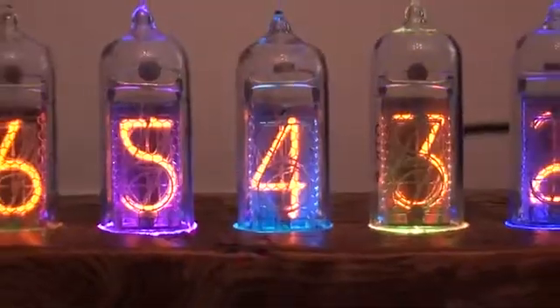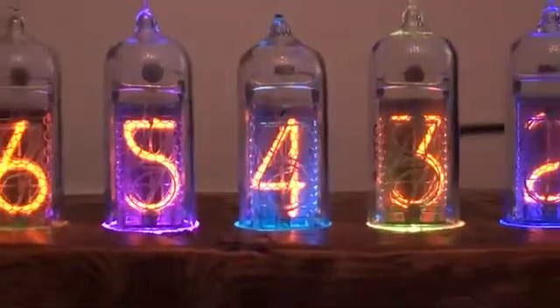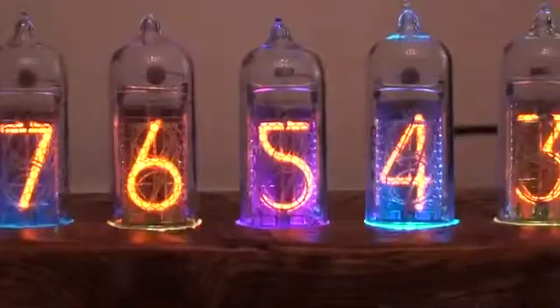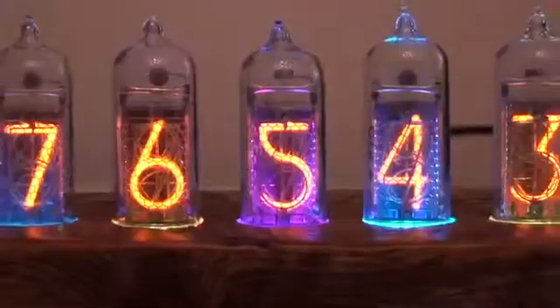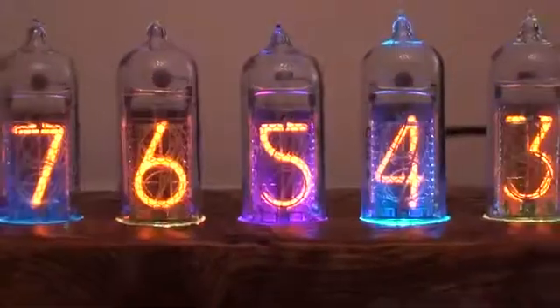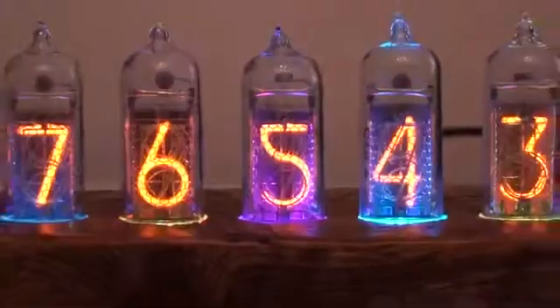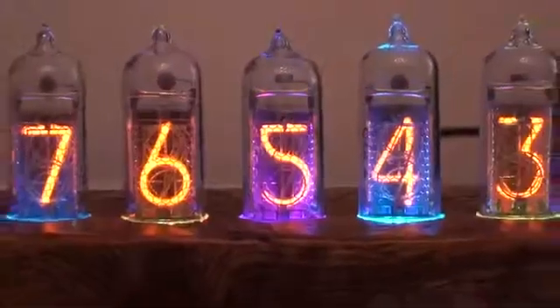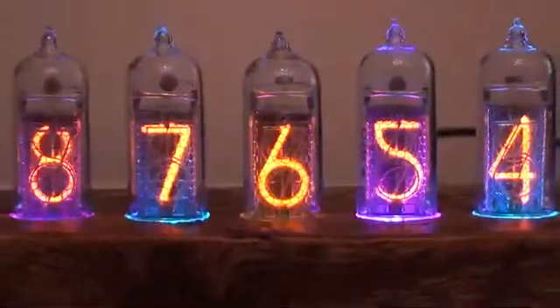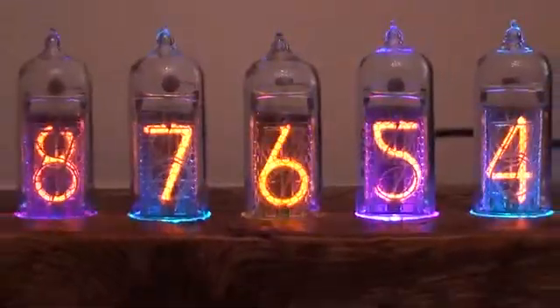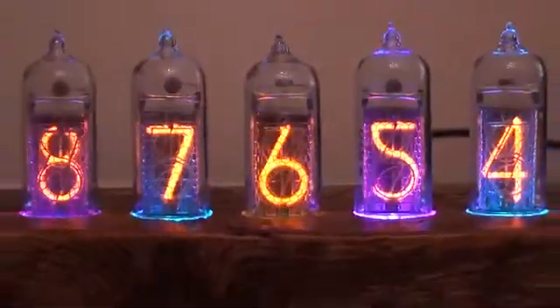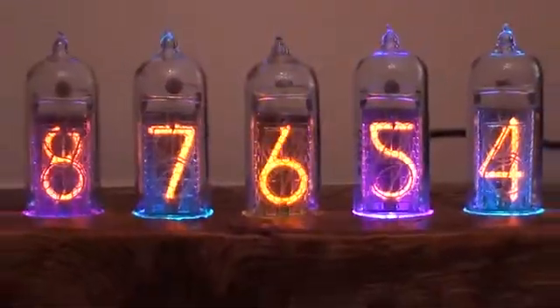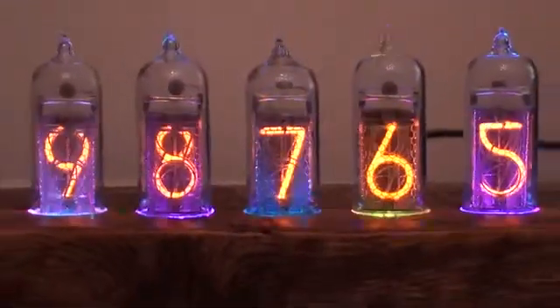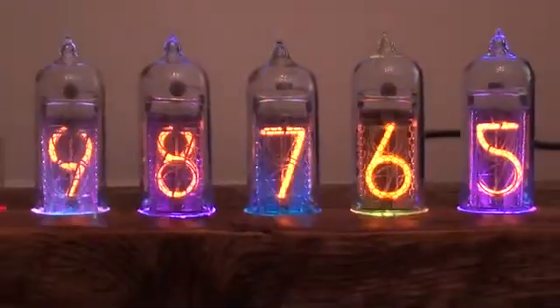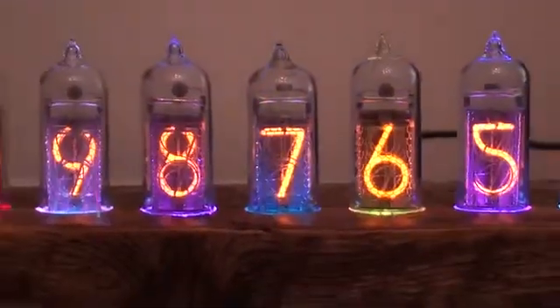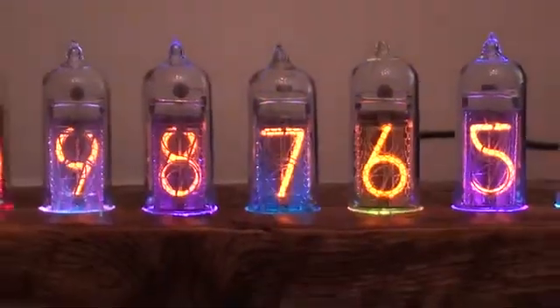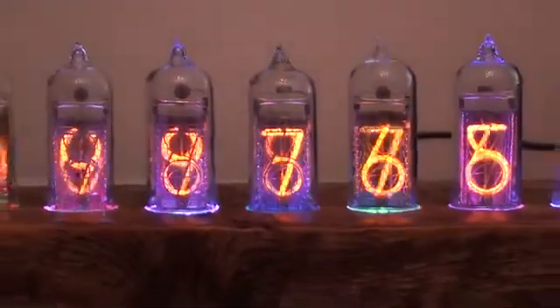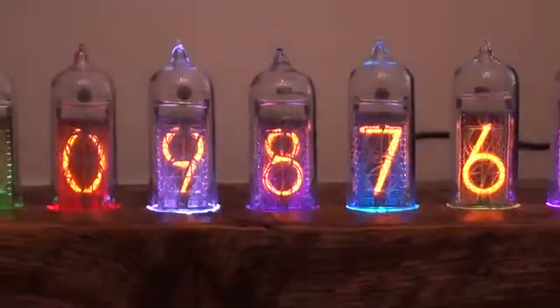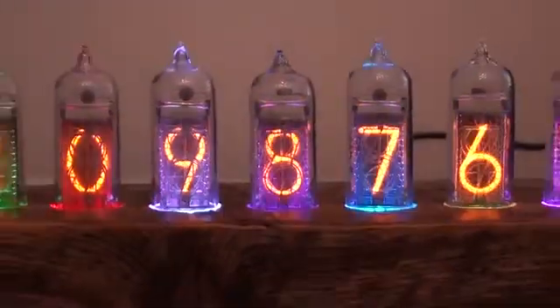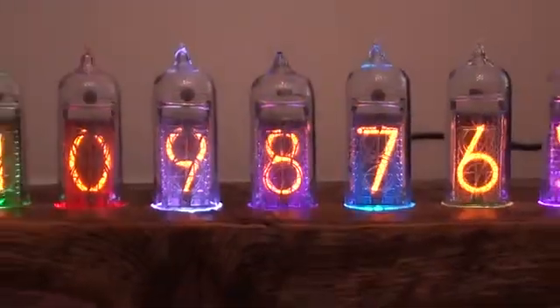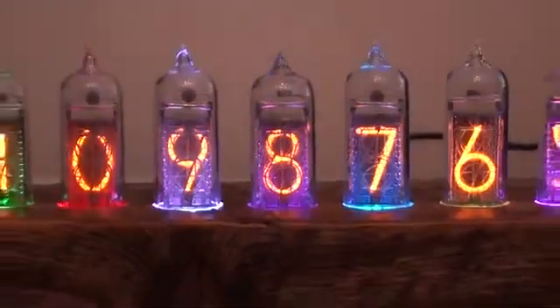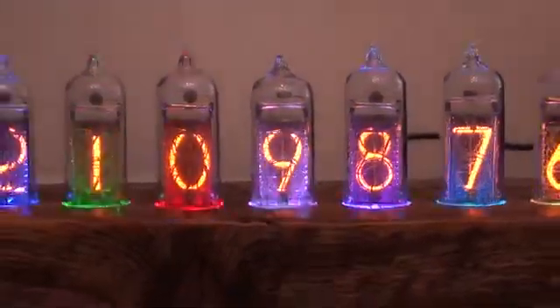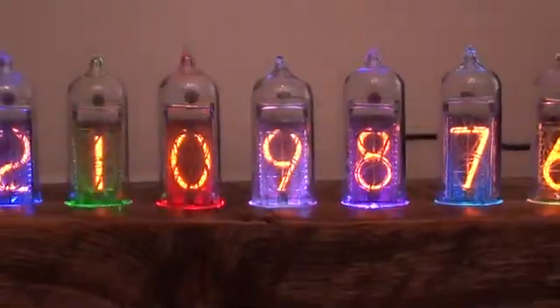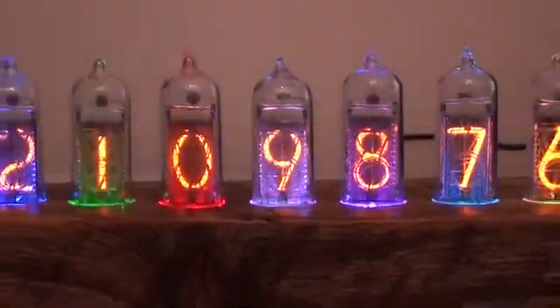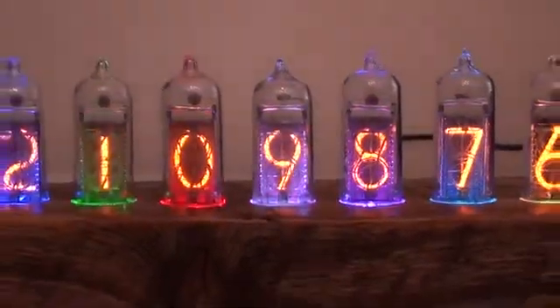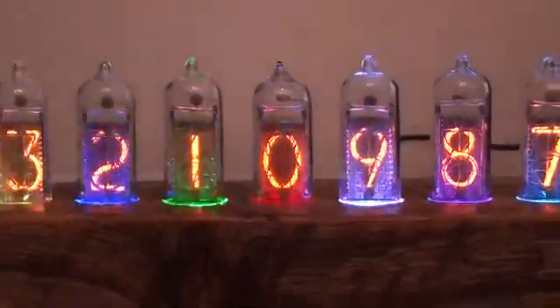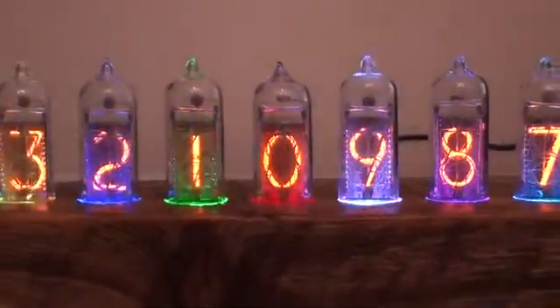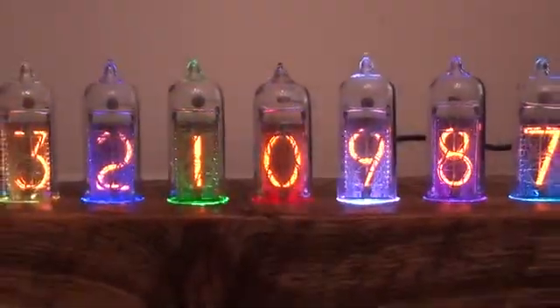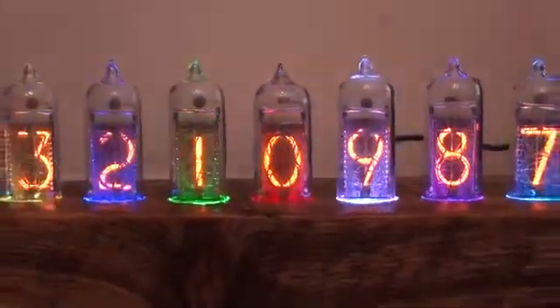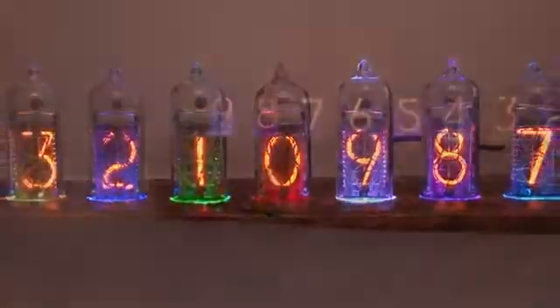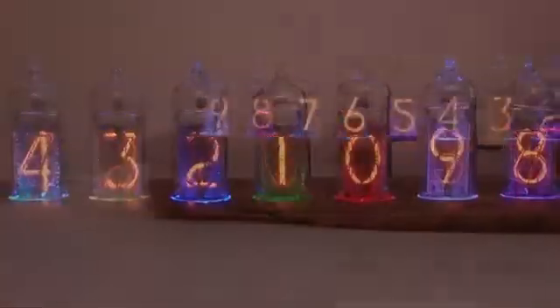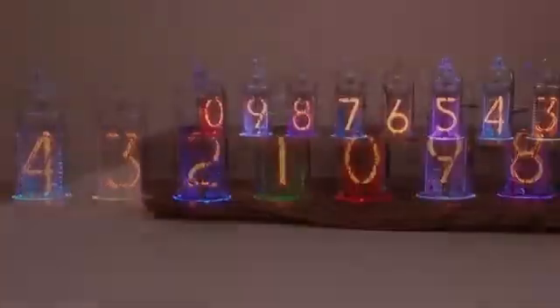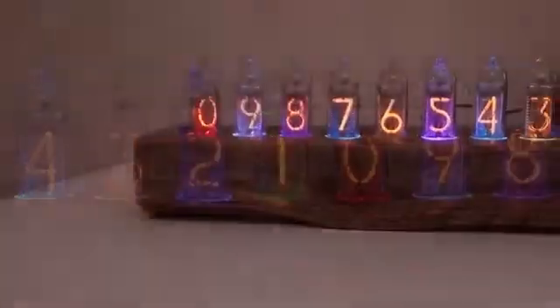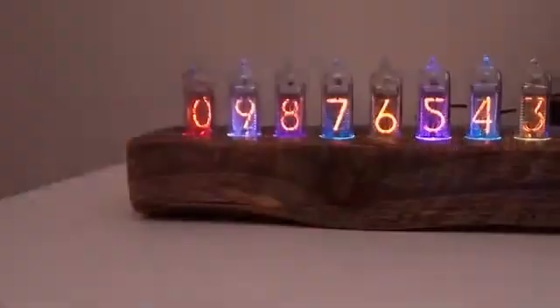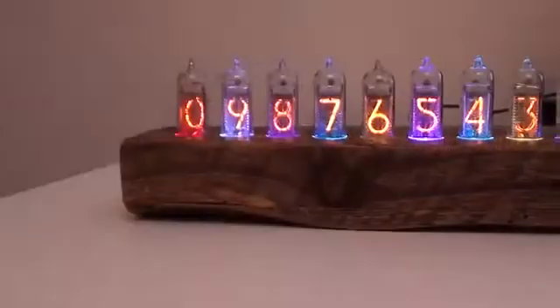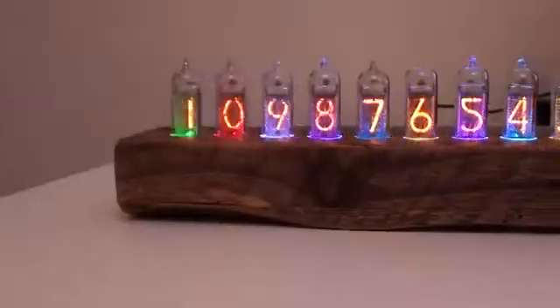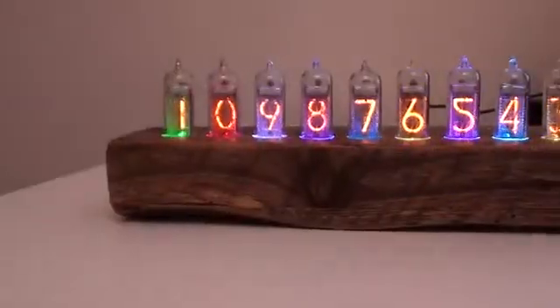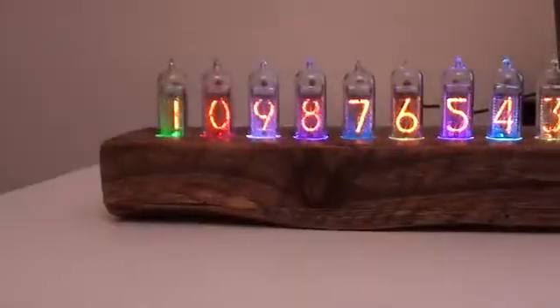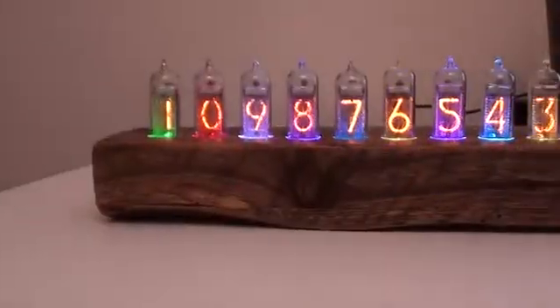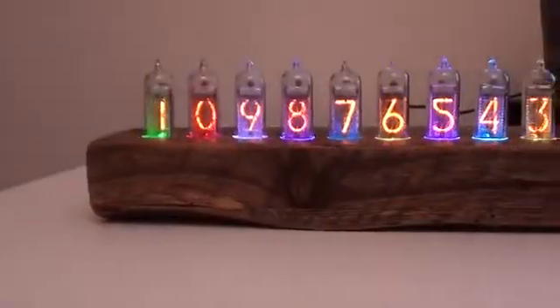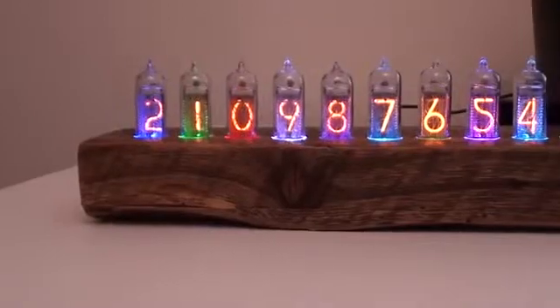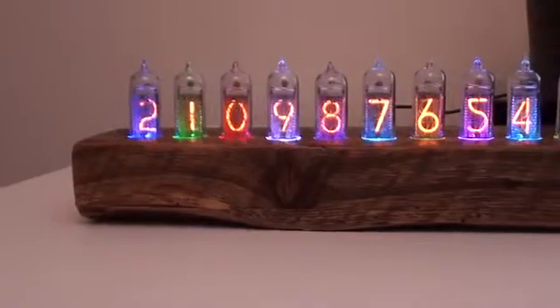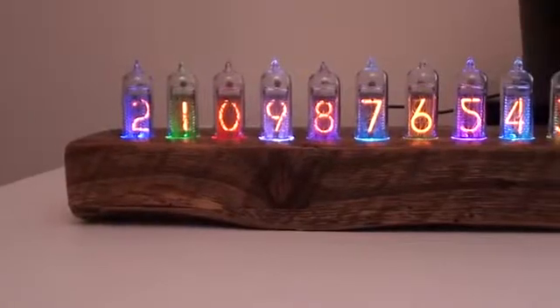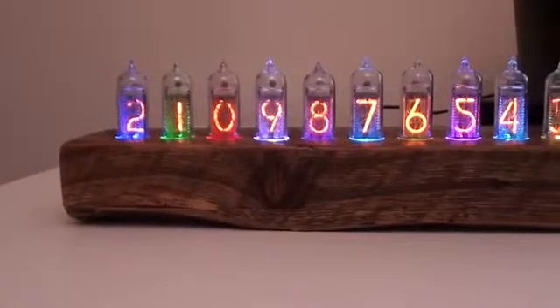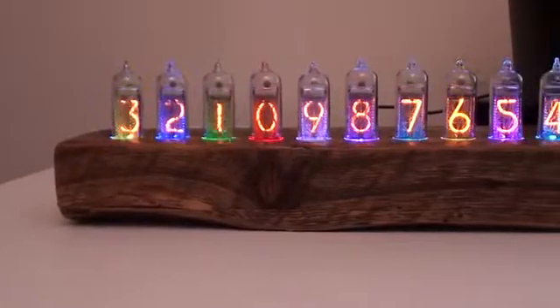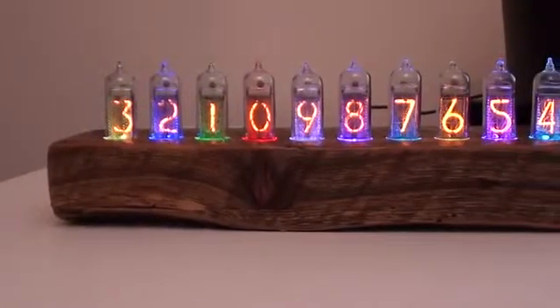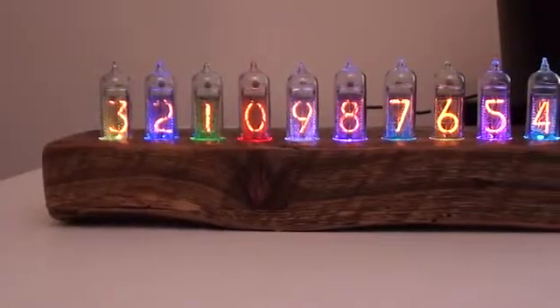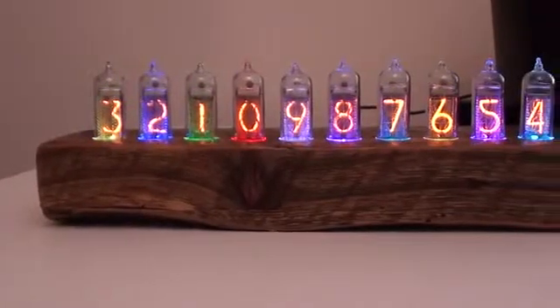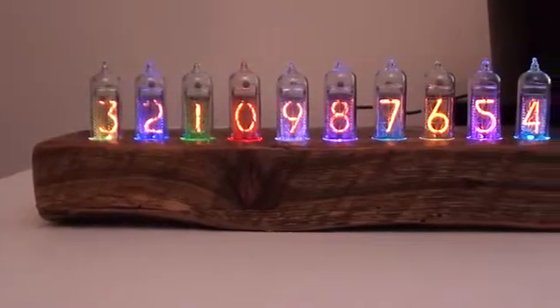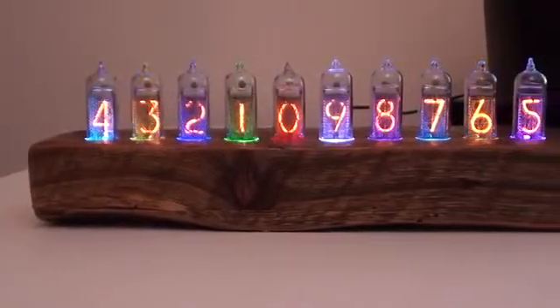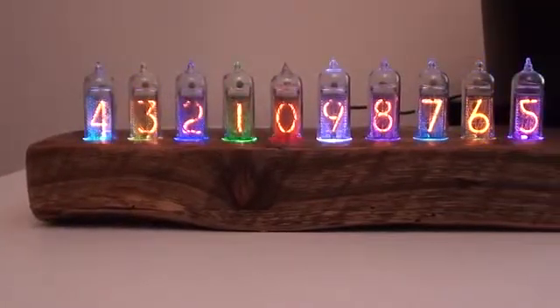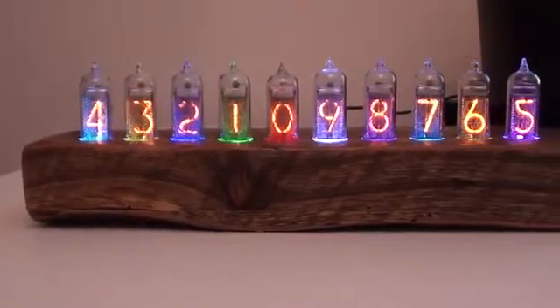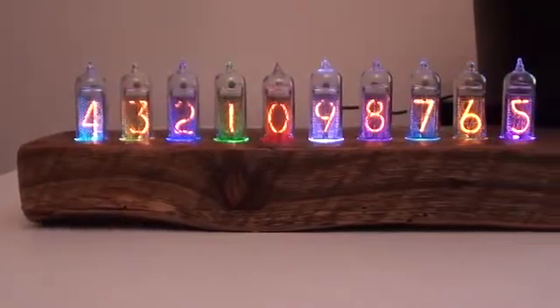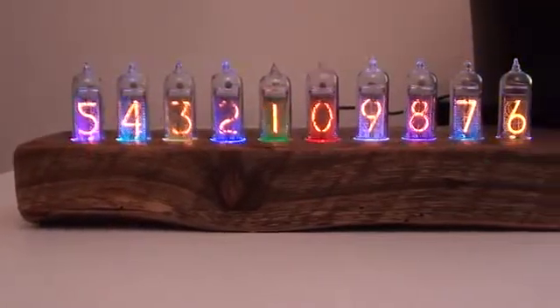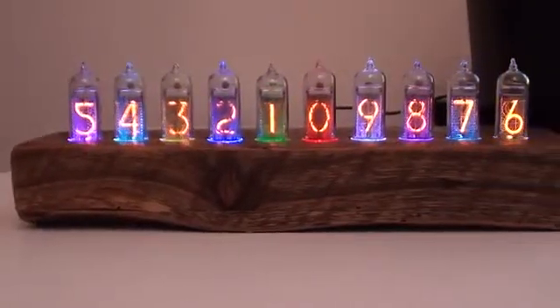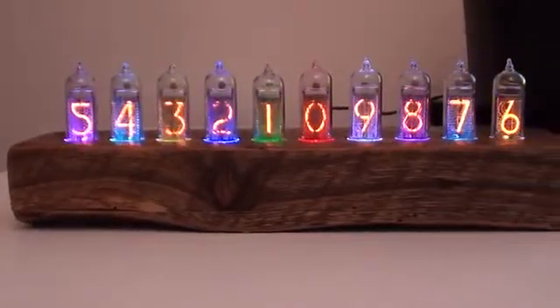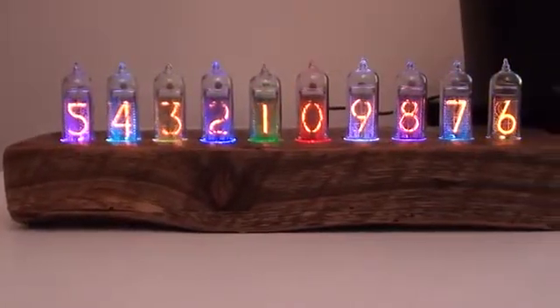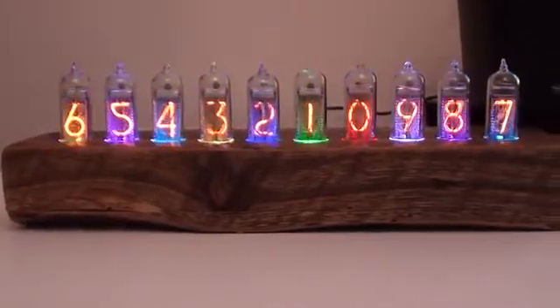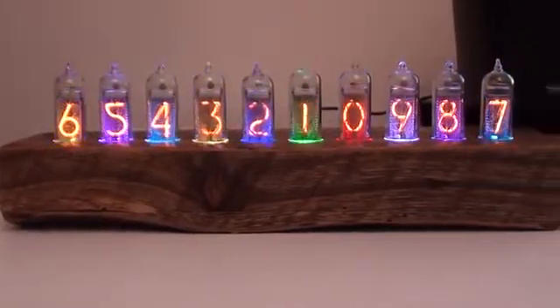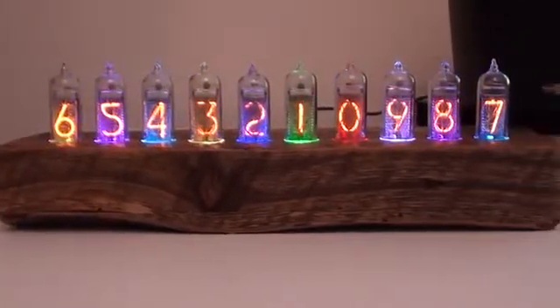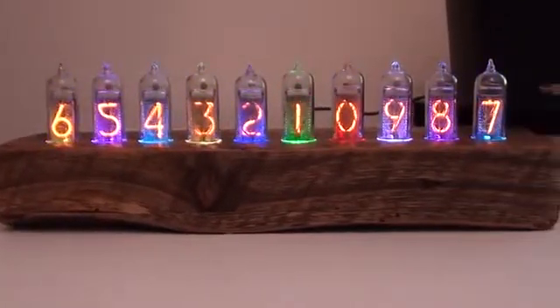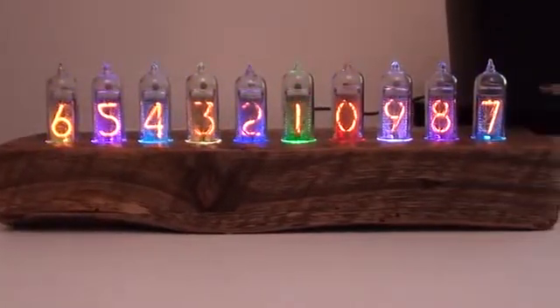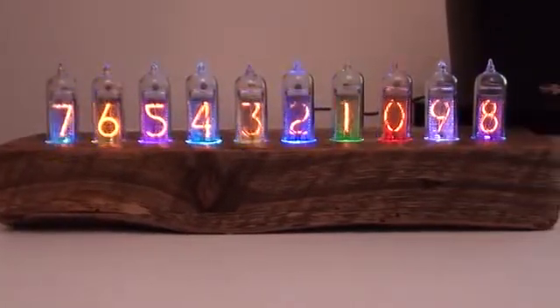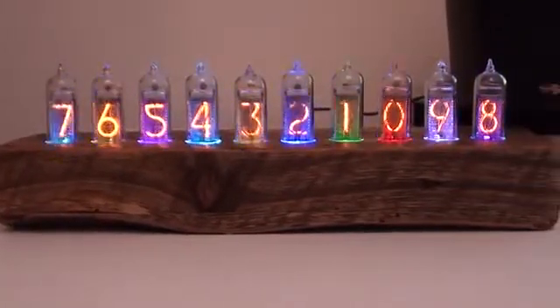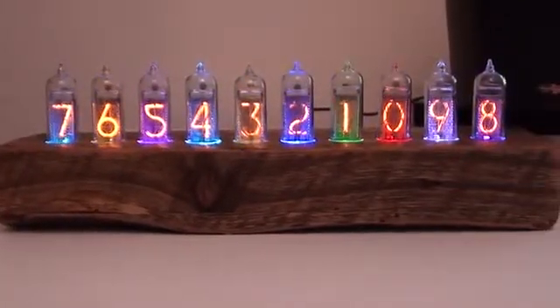Meet the Smart Nixitube, the world's first expandable Nixitube display with built-in Arduino Uno hardware.